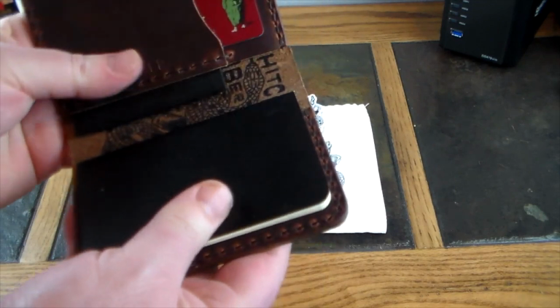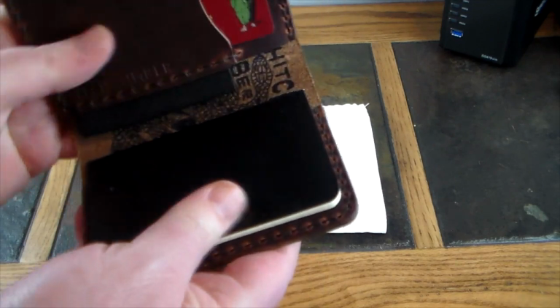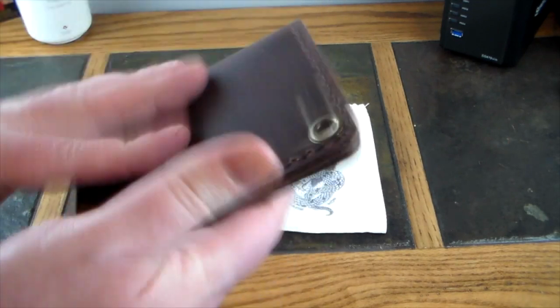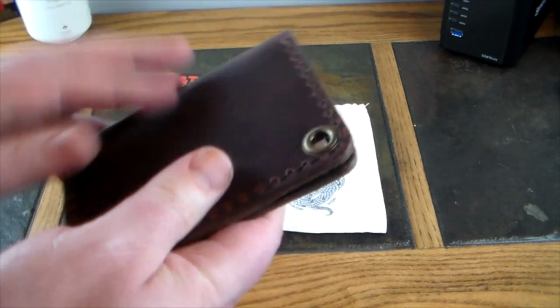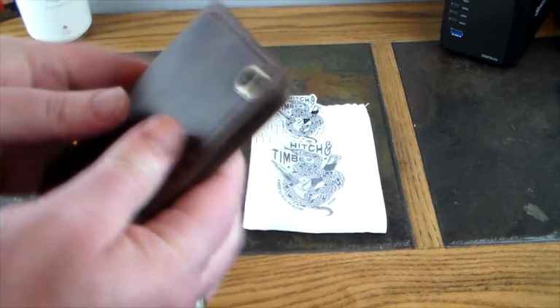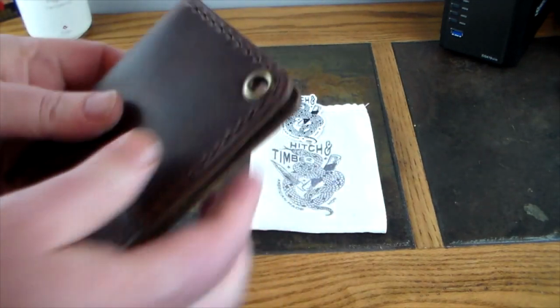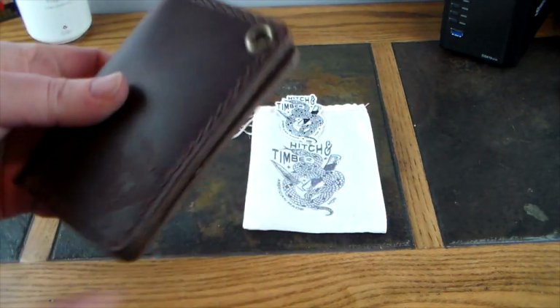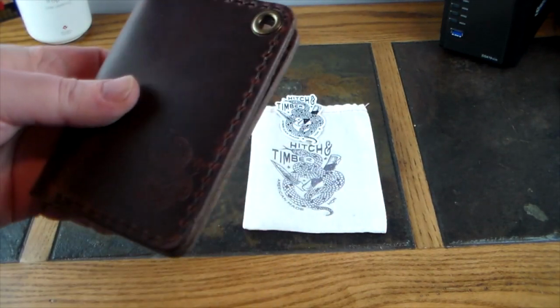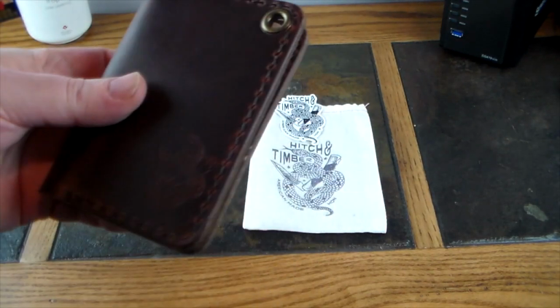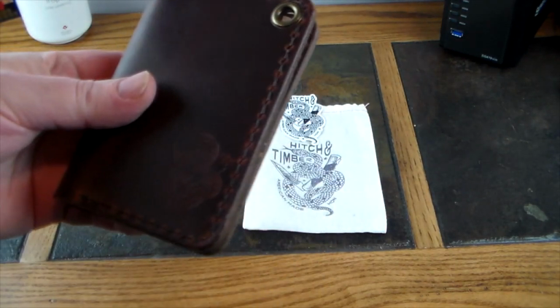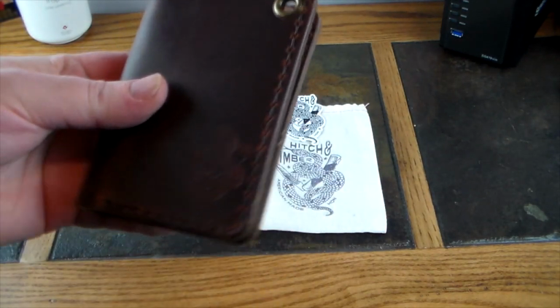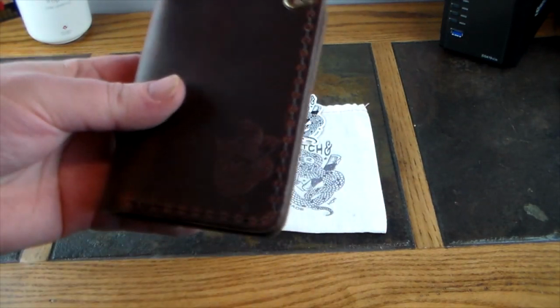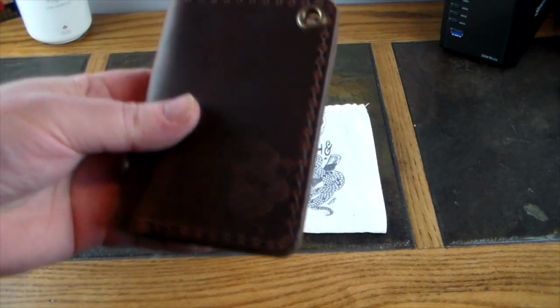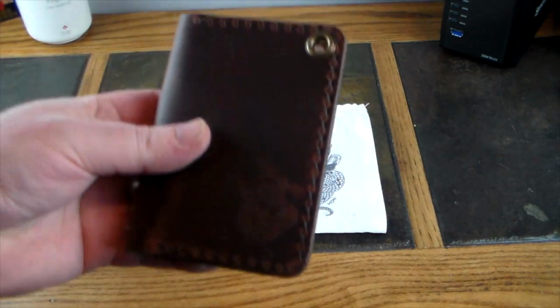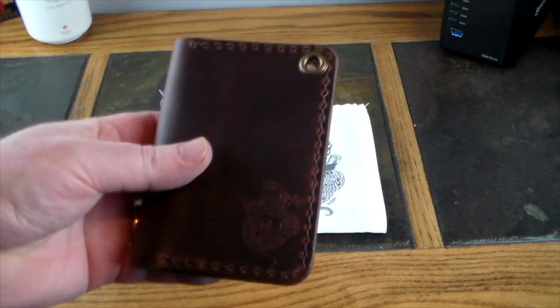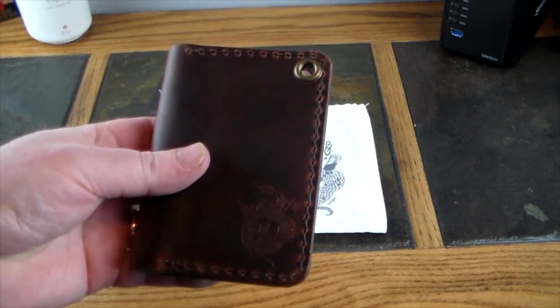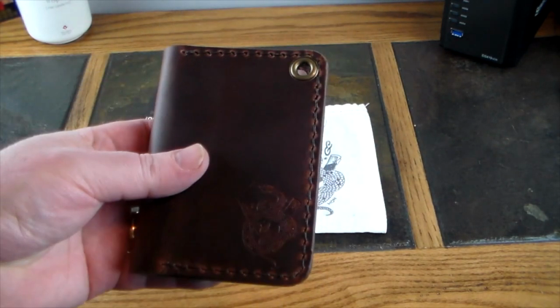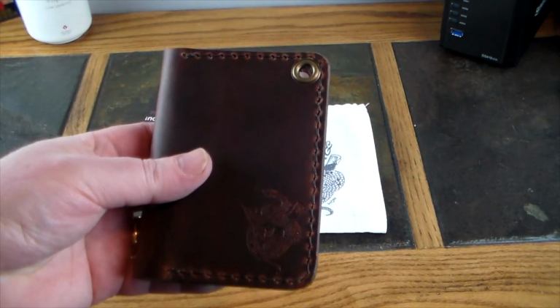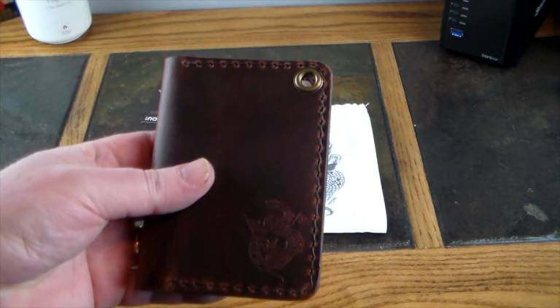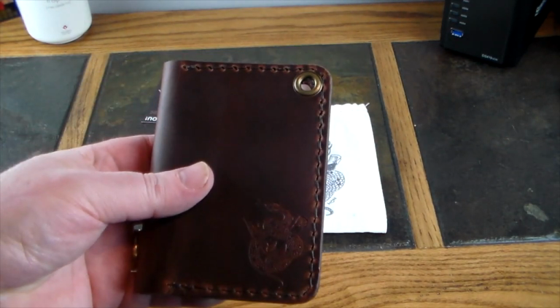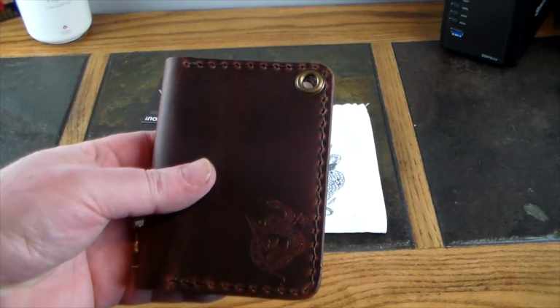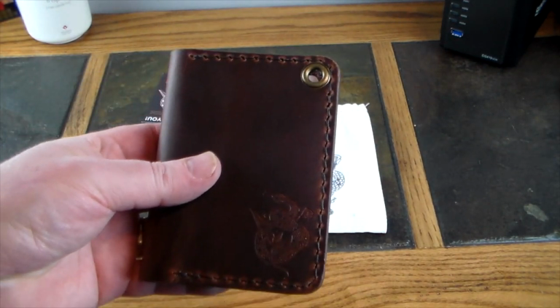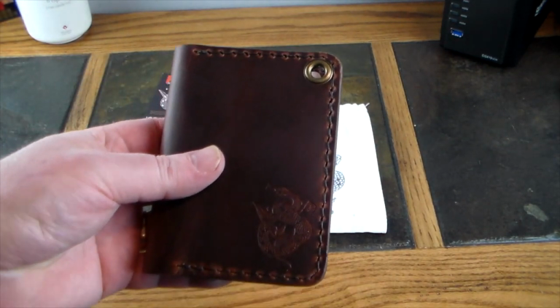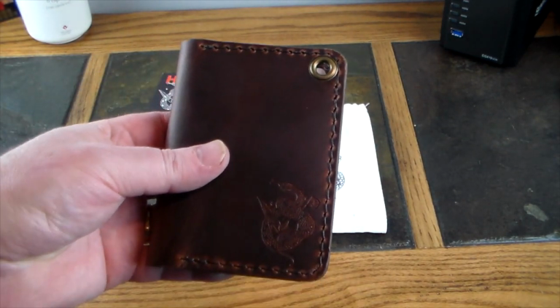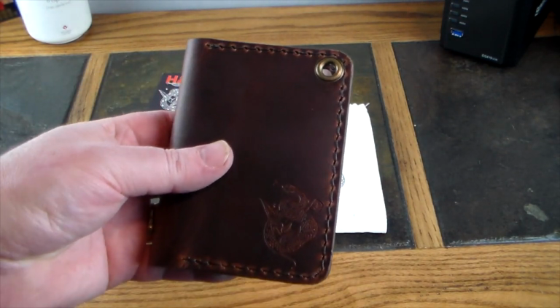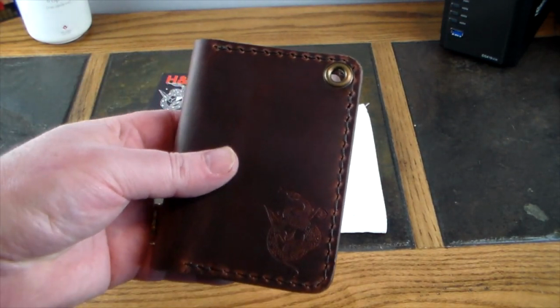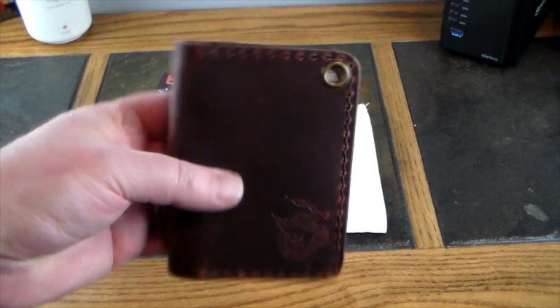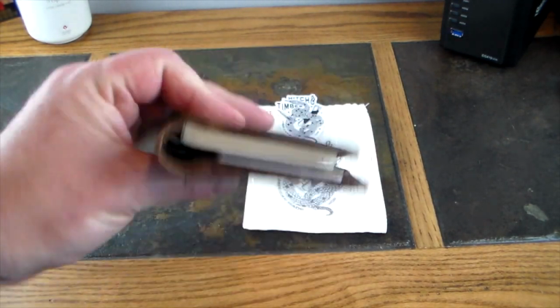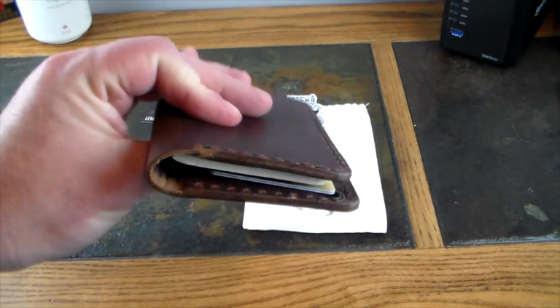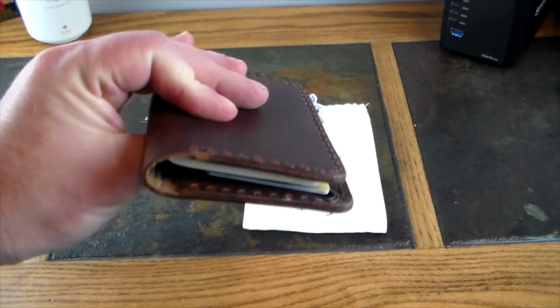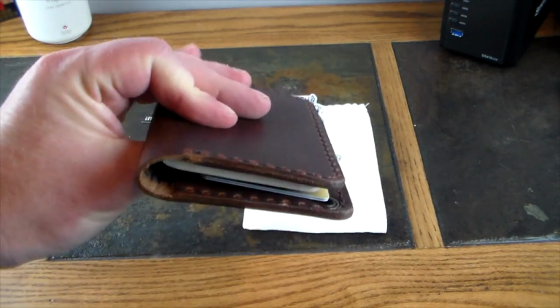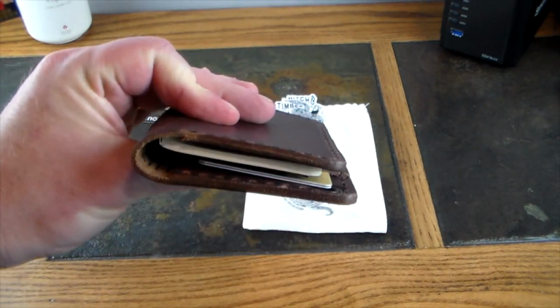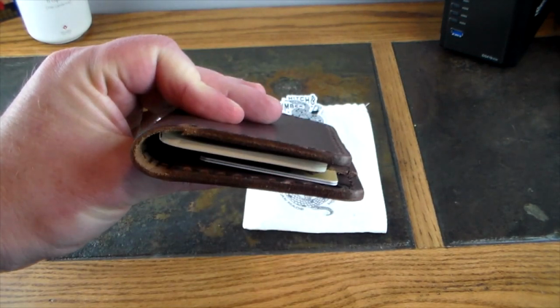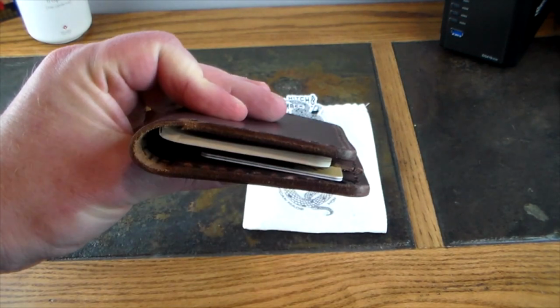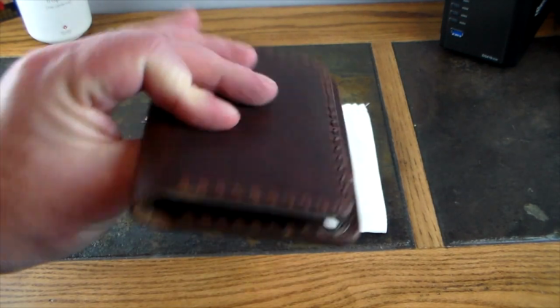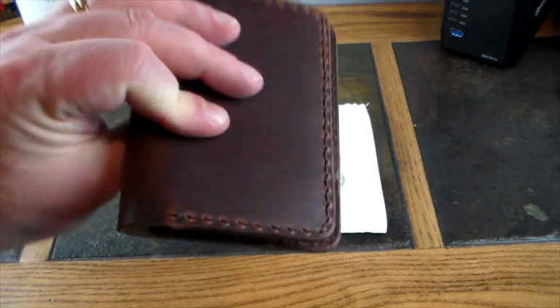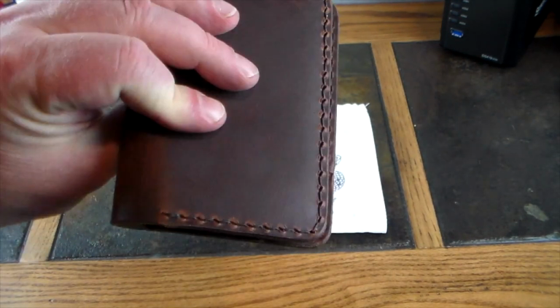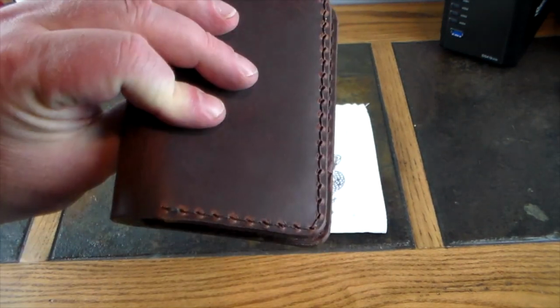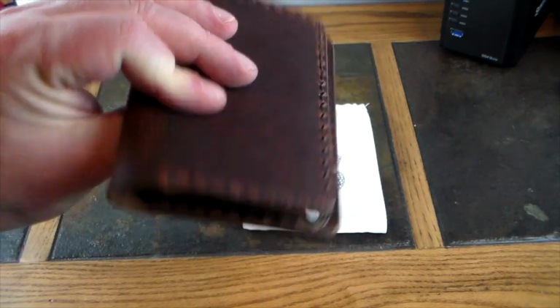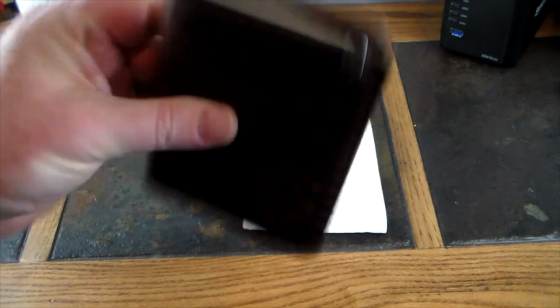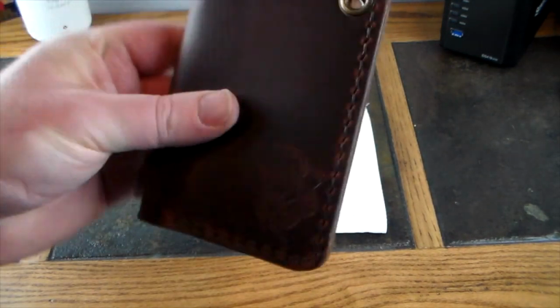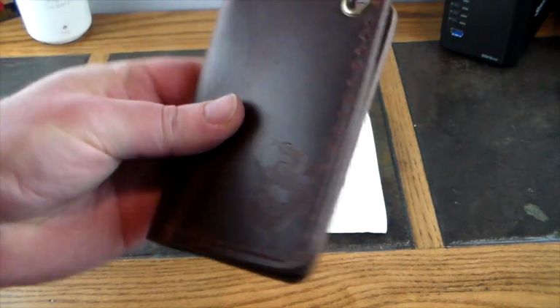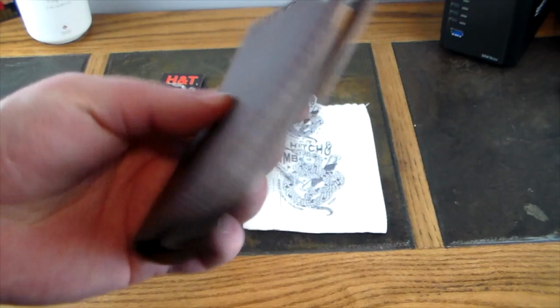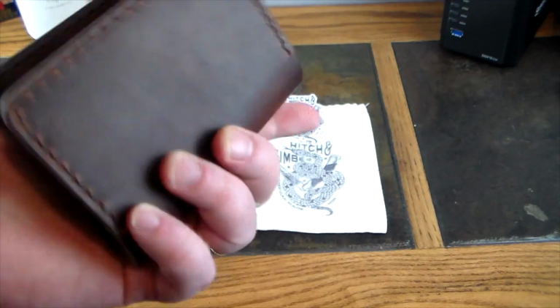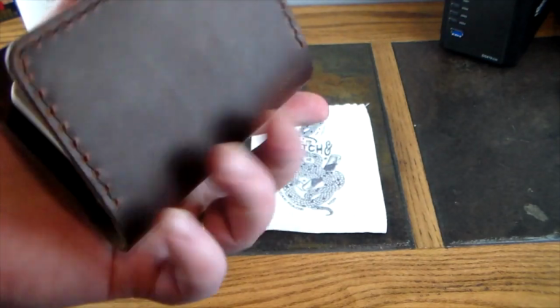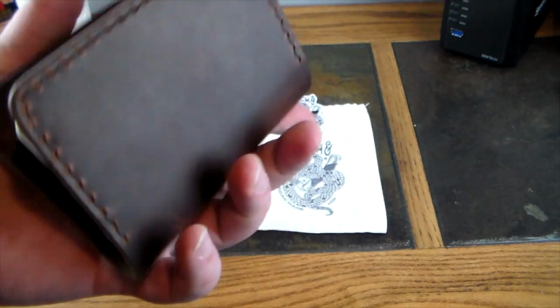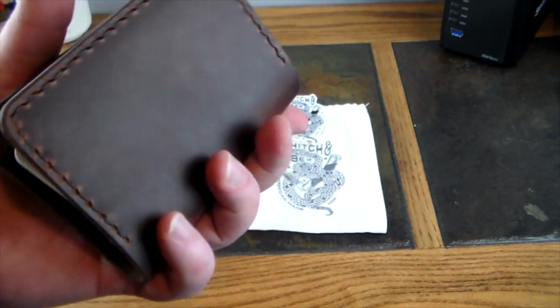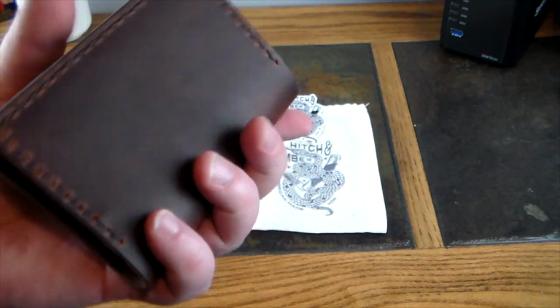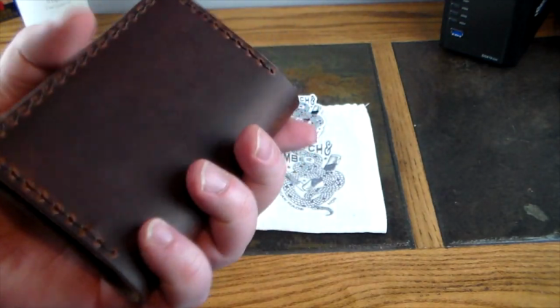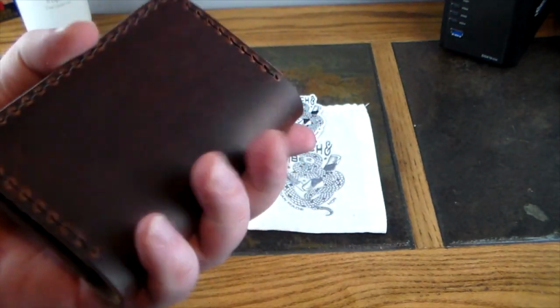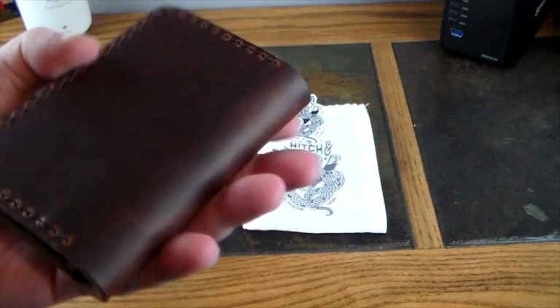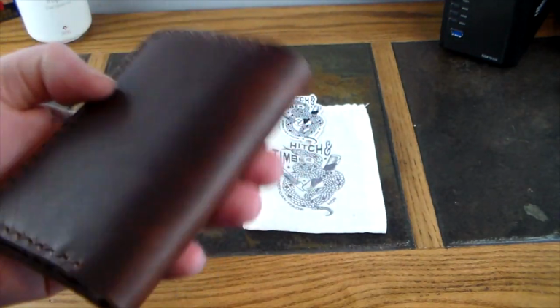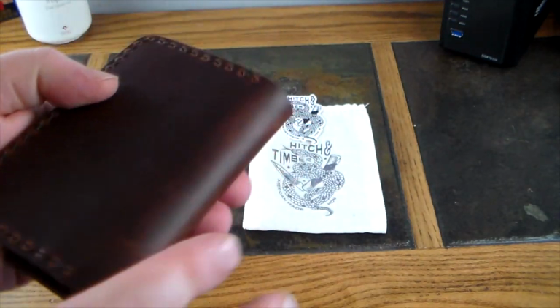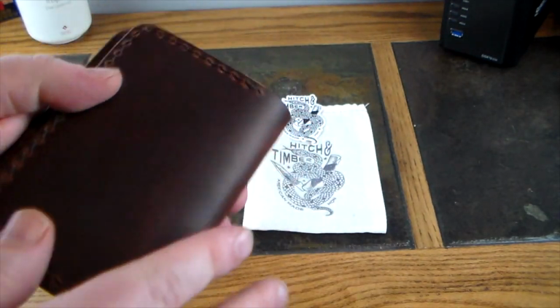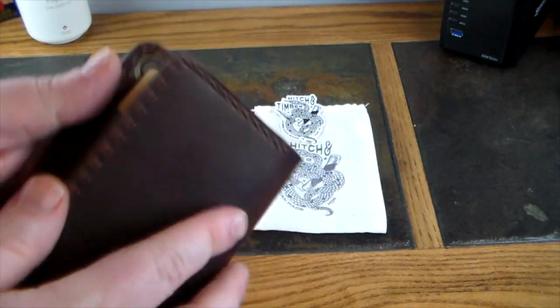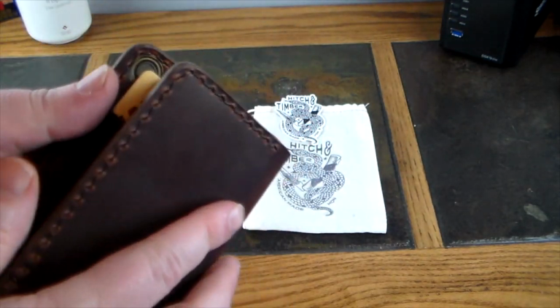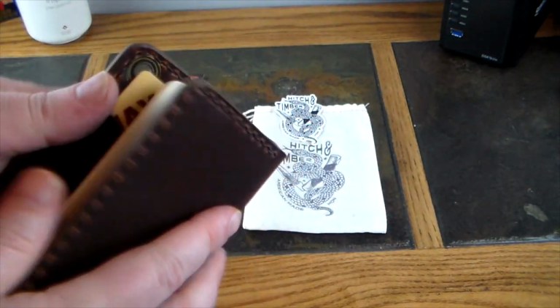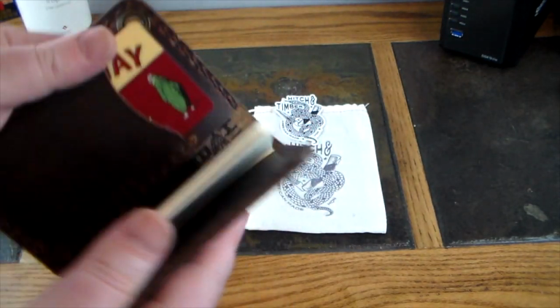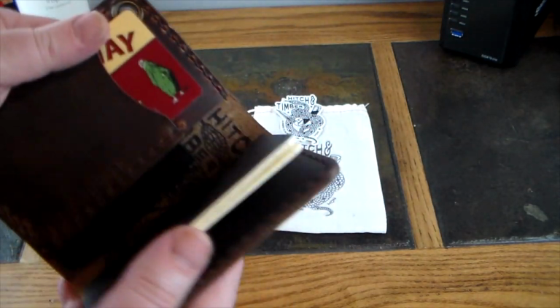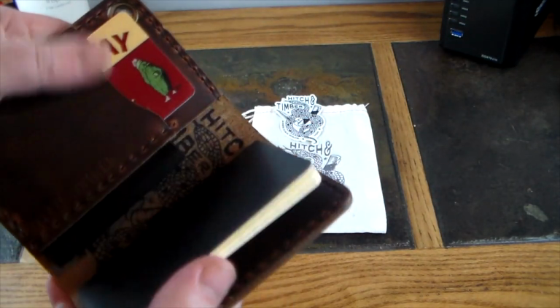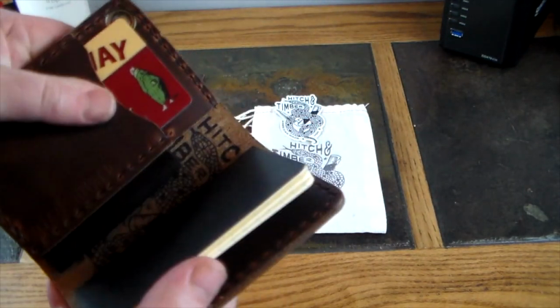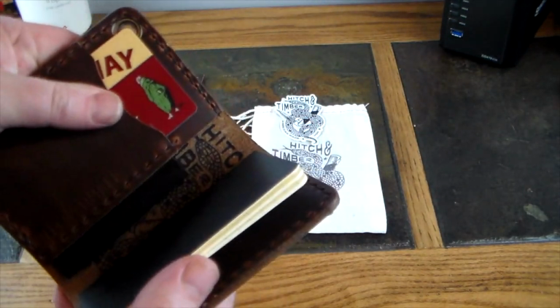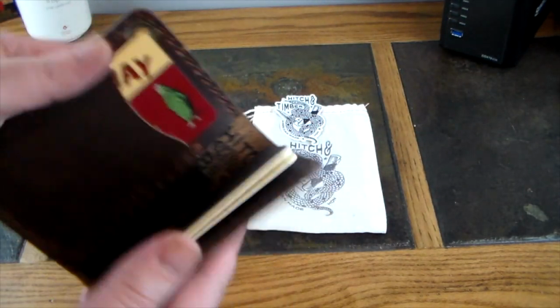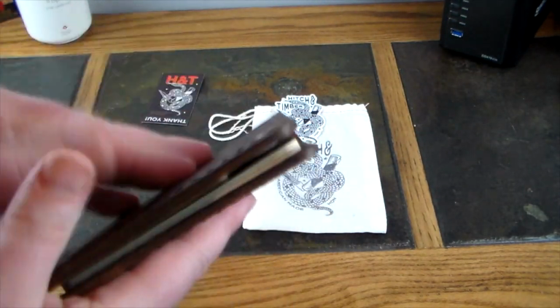There's a little pocket under here as well — it's pretty tight, but you can stuff some coins, some cash, receipts, whatever in there, and you are good to go.